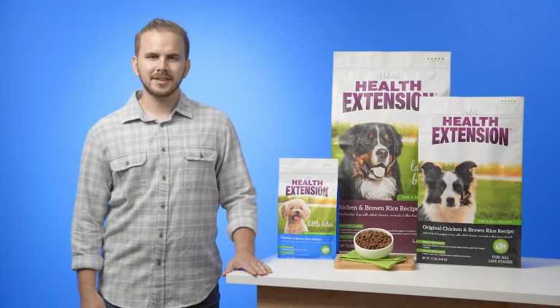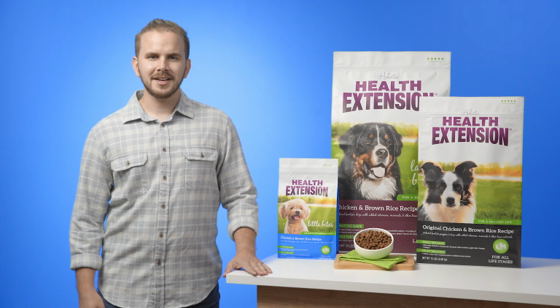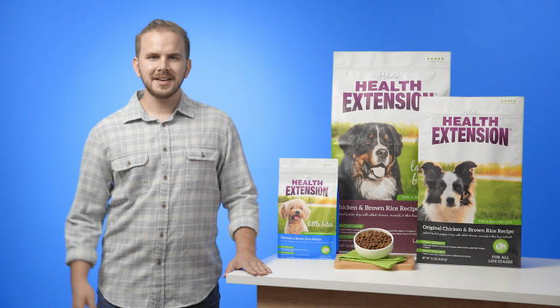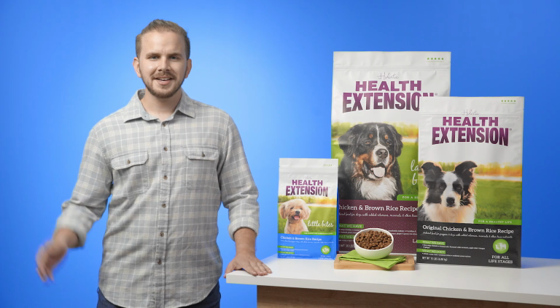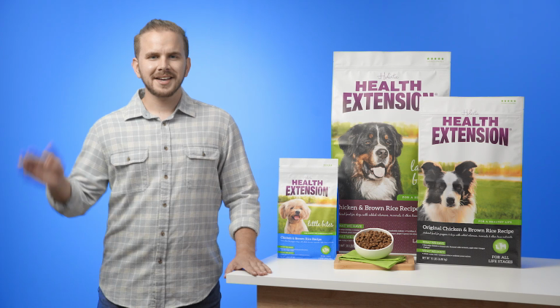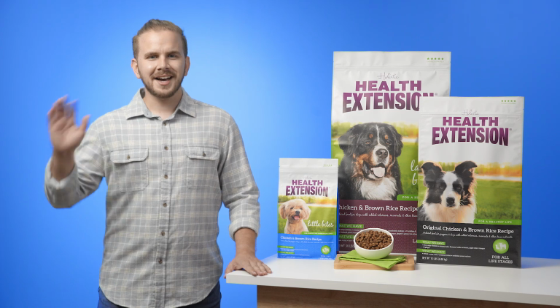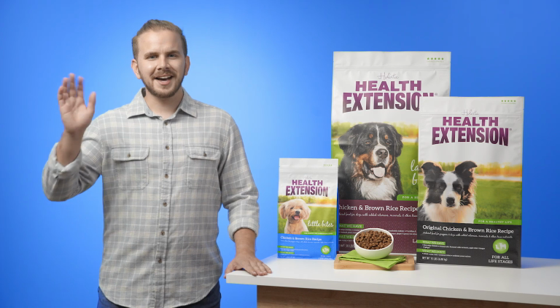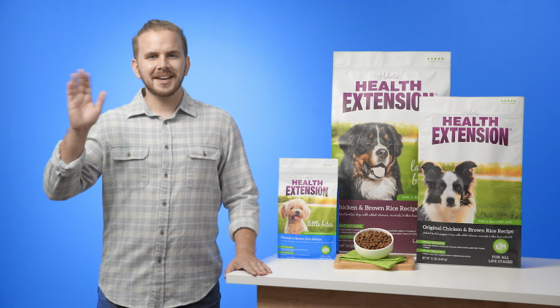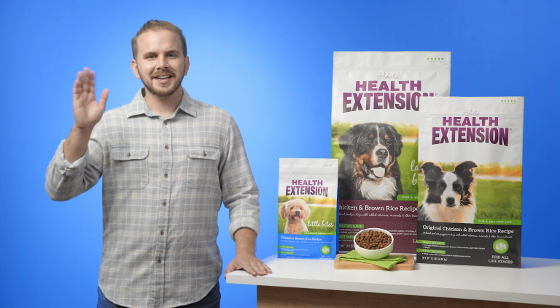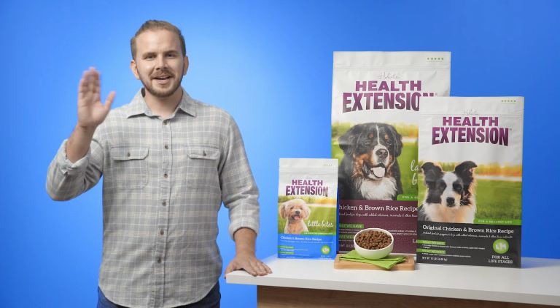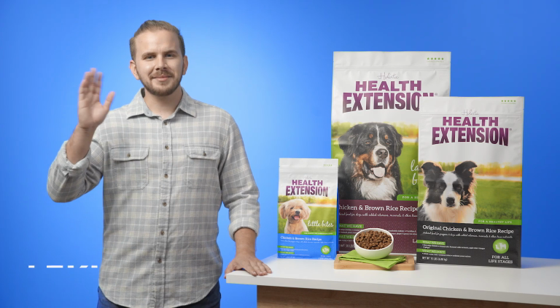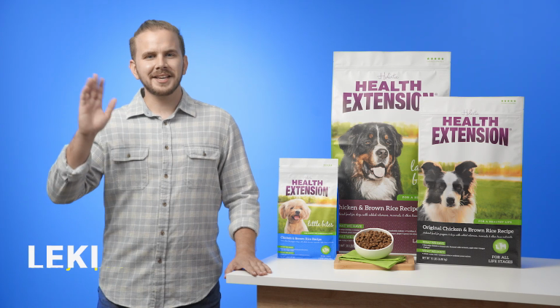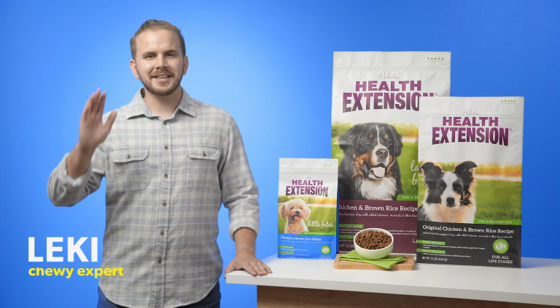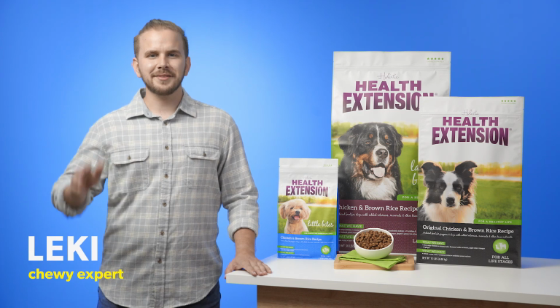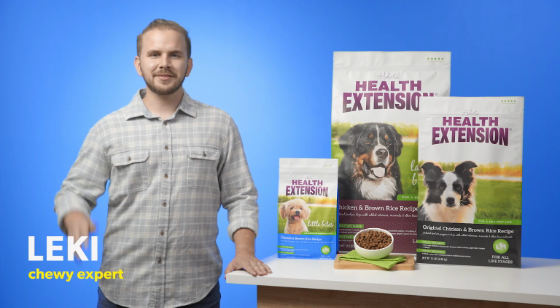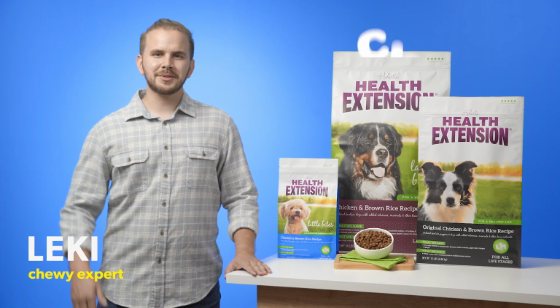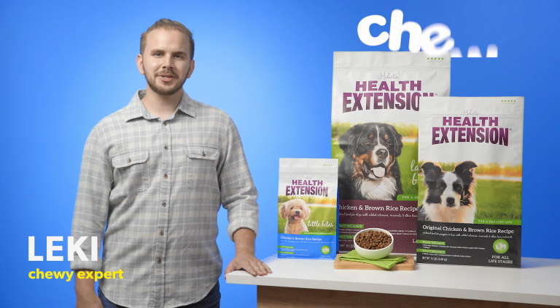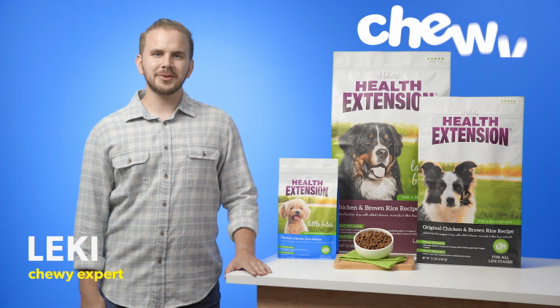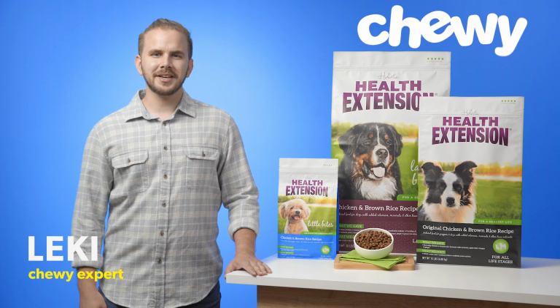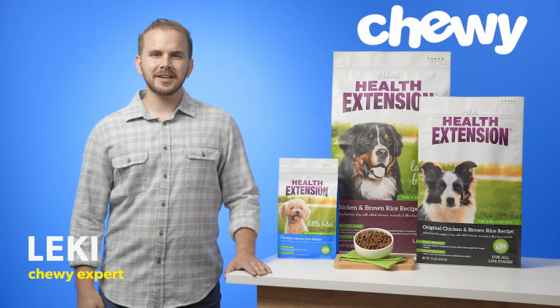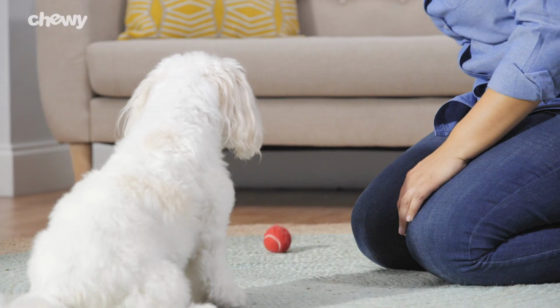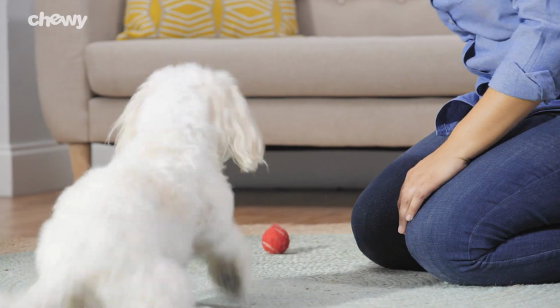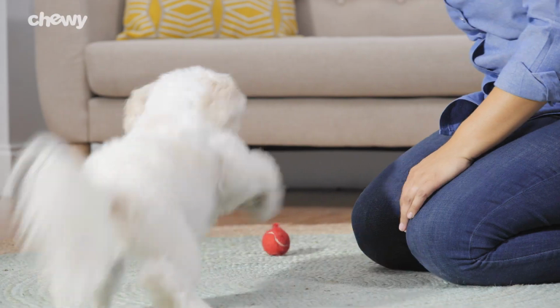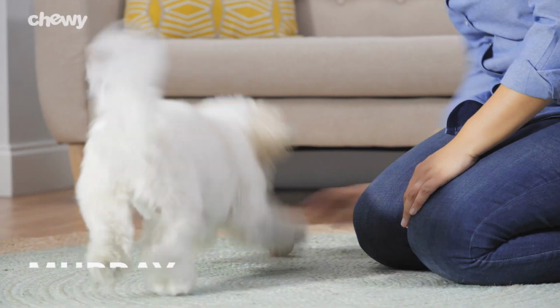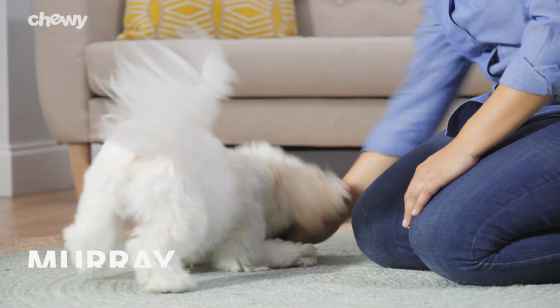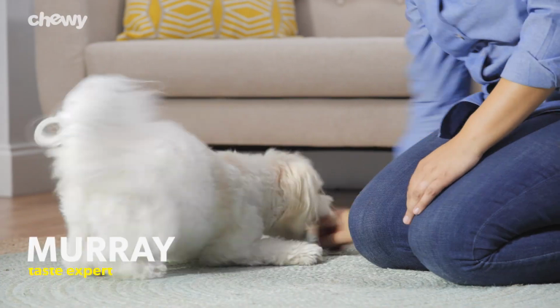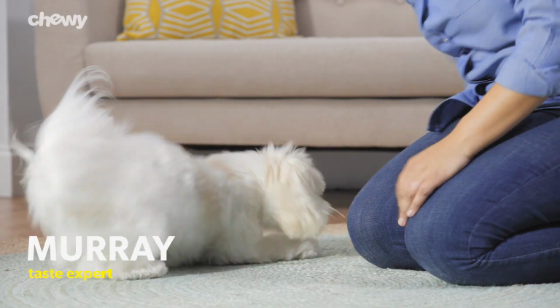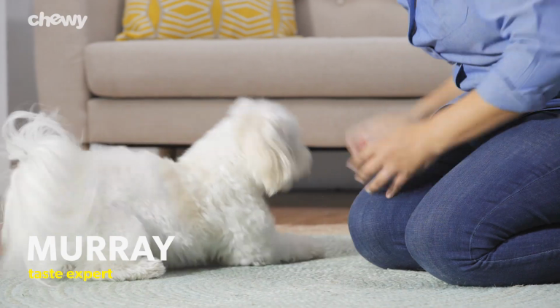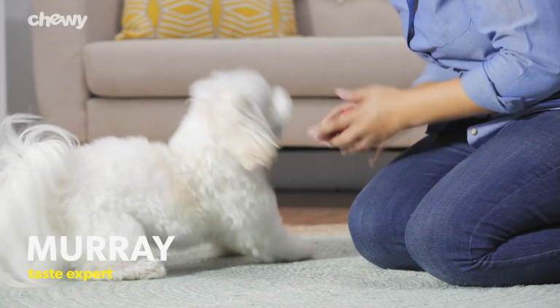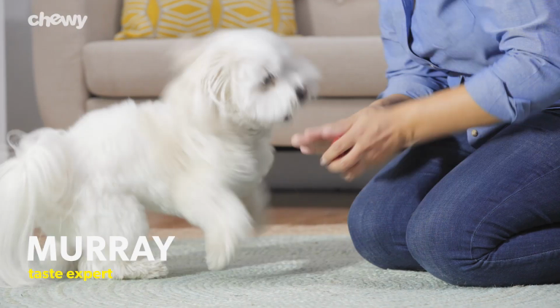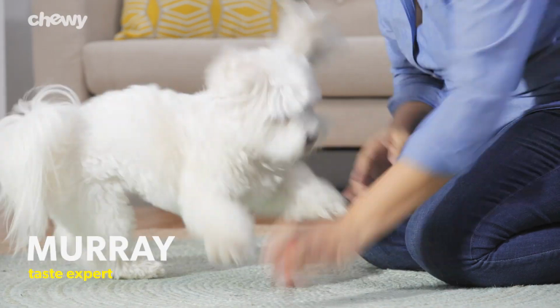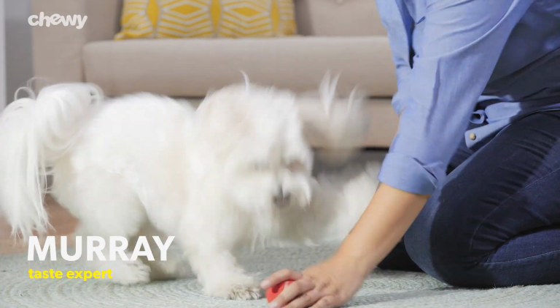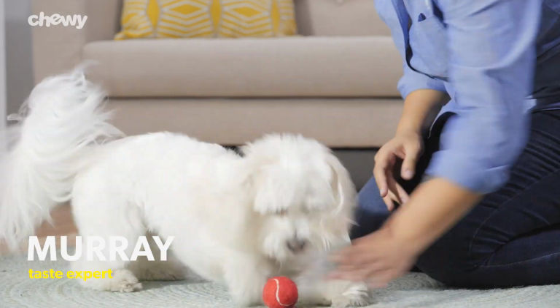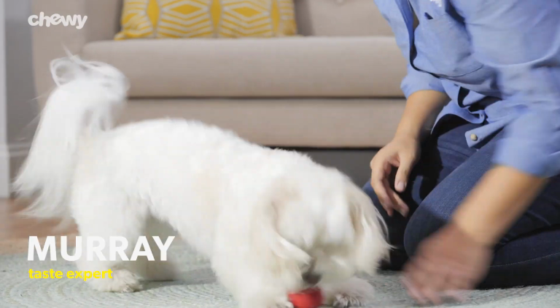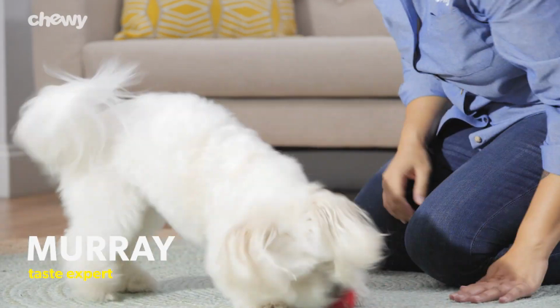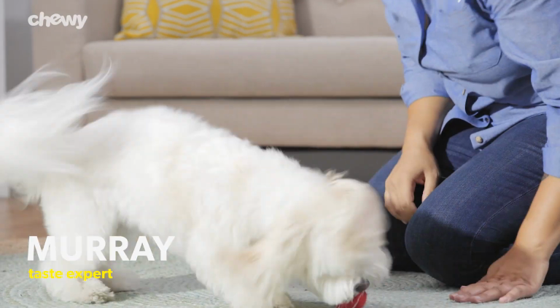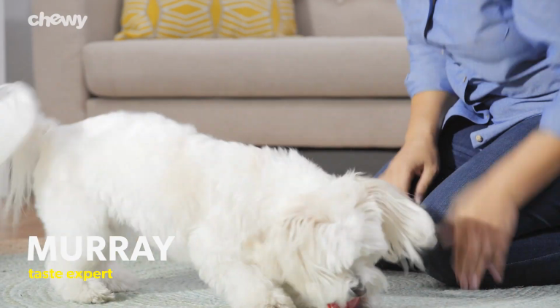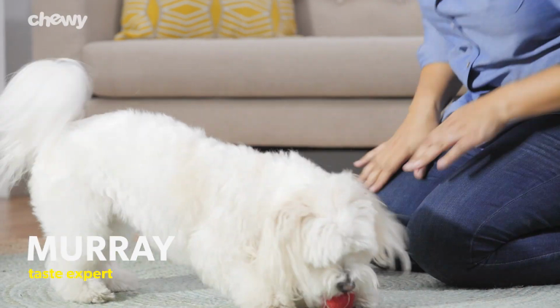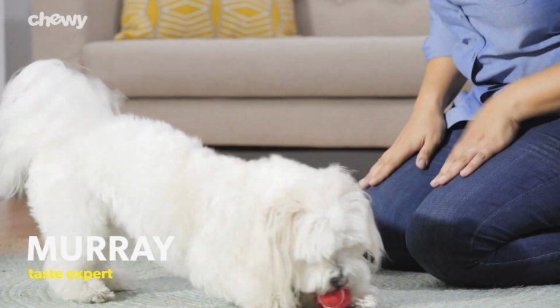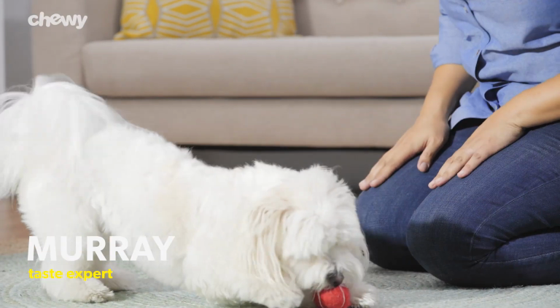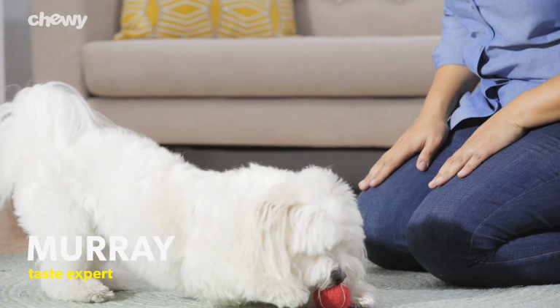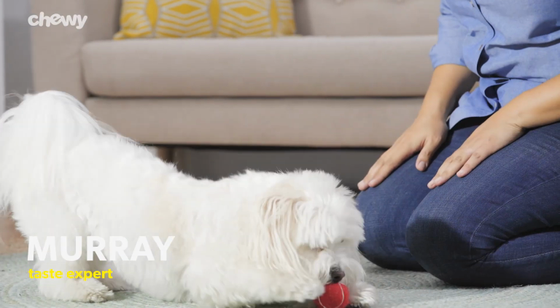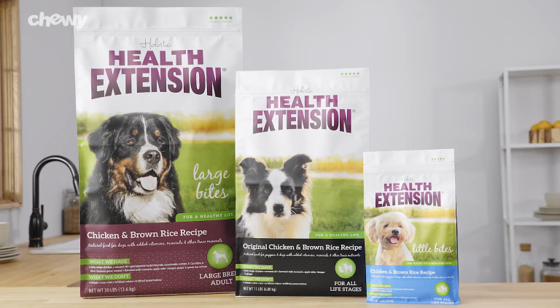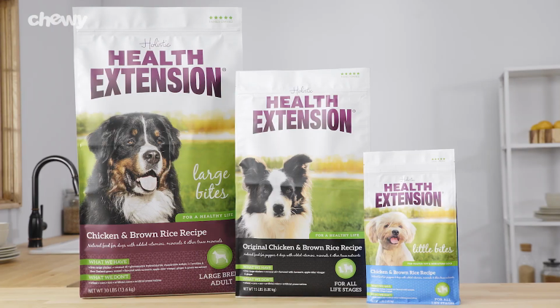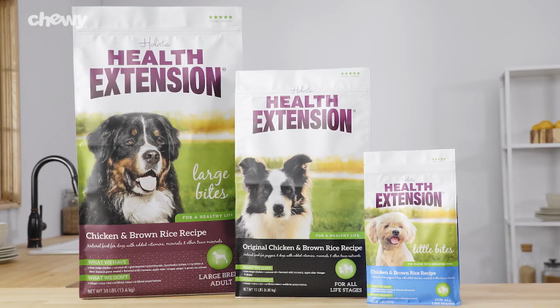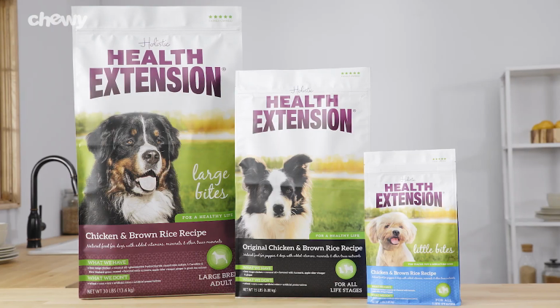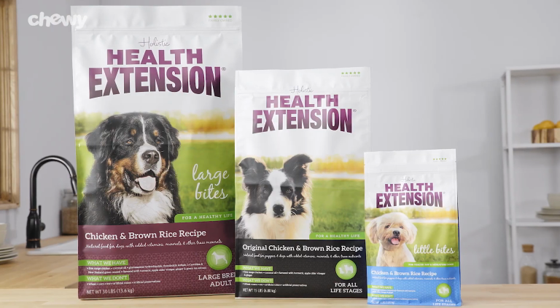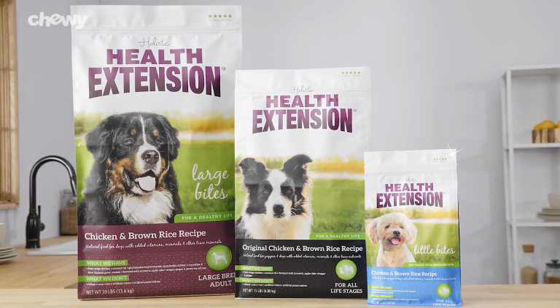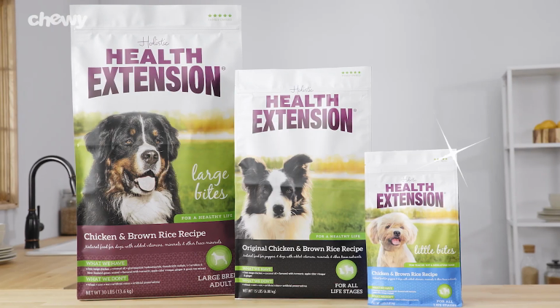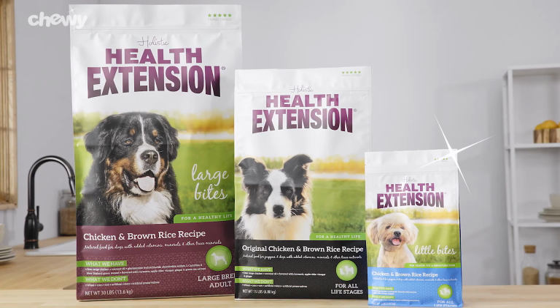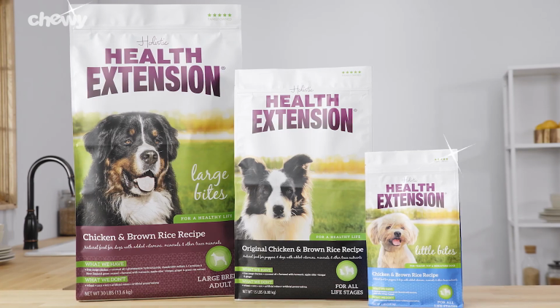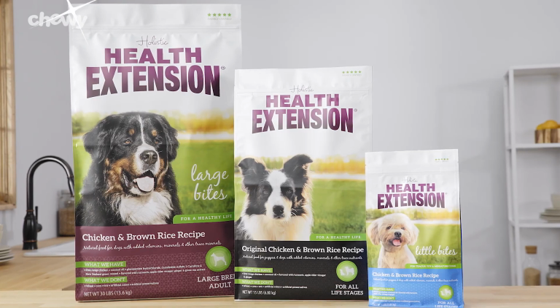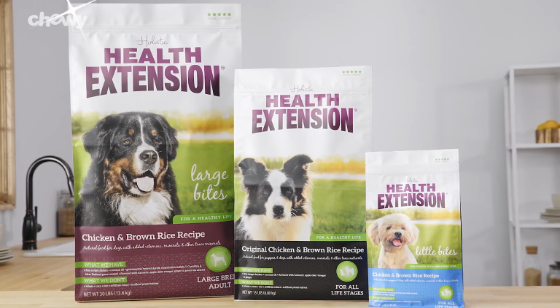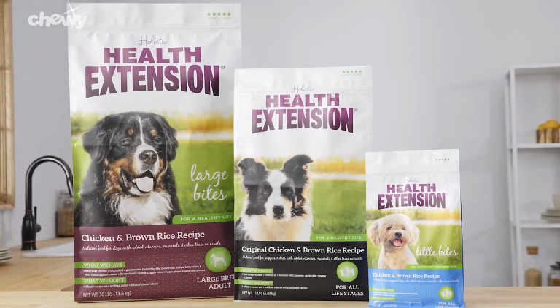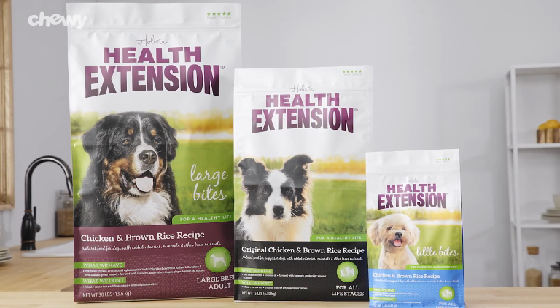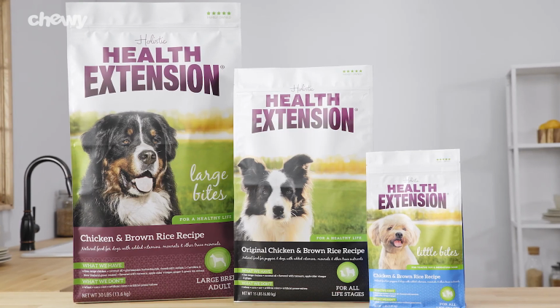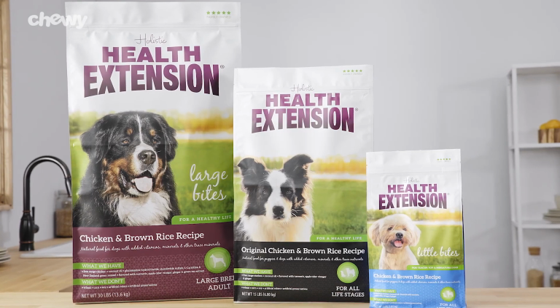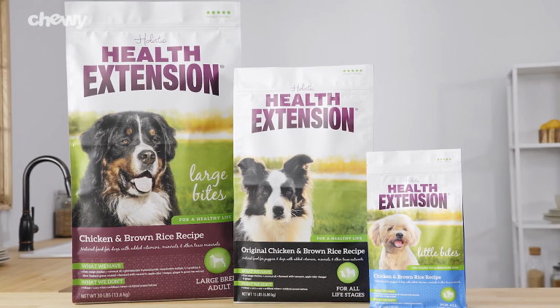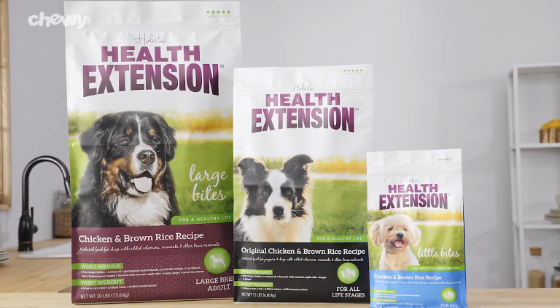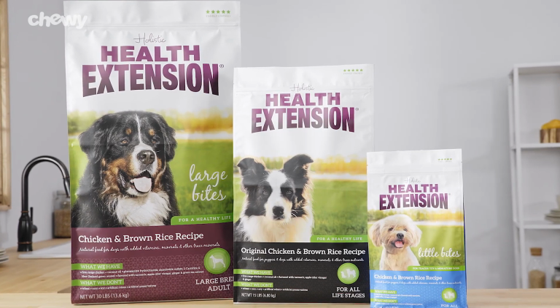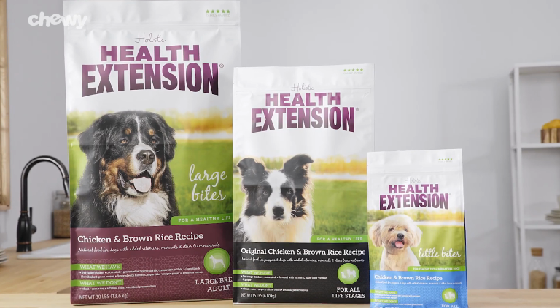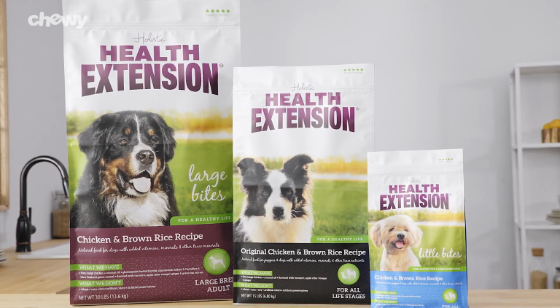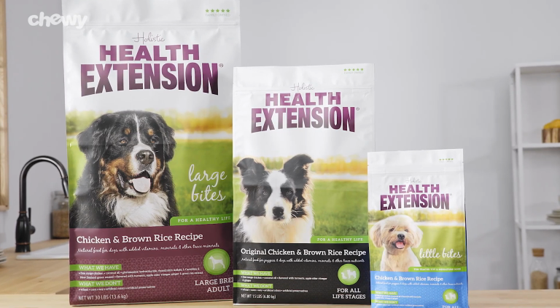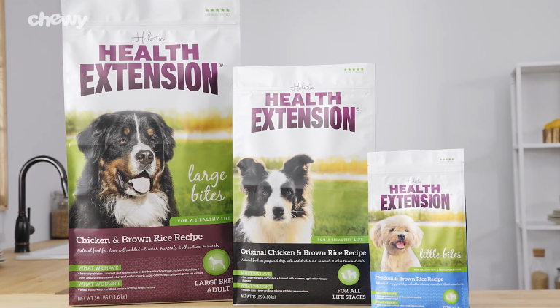Hi, I'm Lecky from Chewy. Want to feed your dog holistic ingredients? Try Health Extension Original Dry Dog Food.